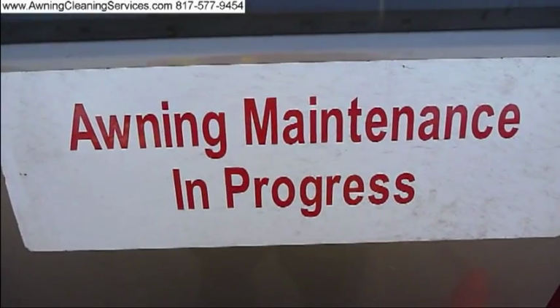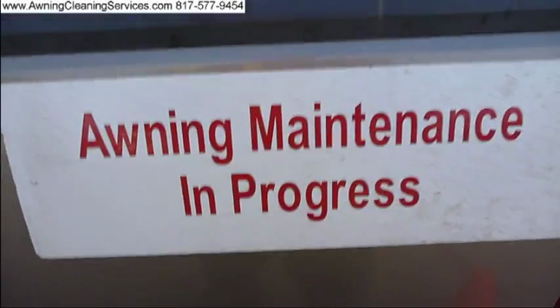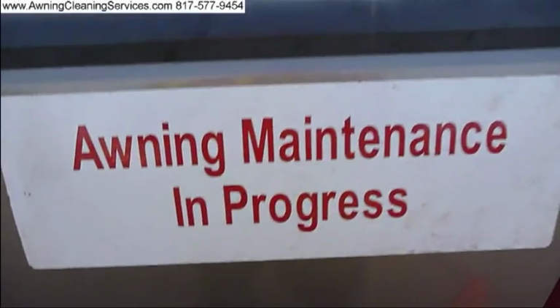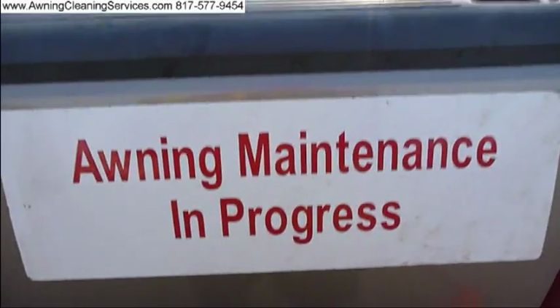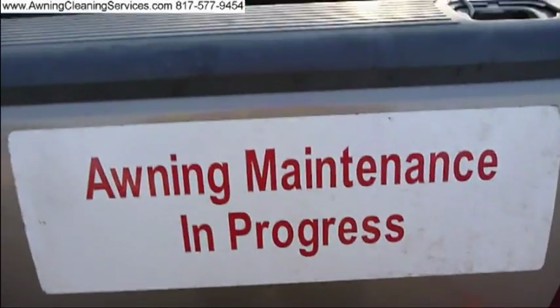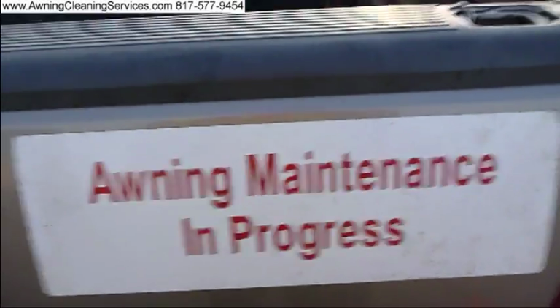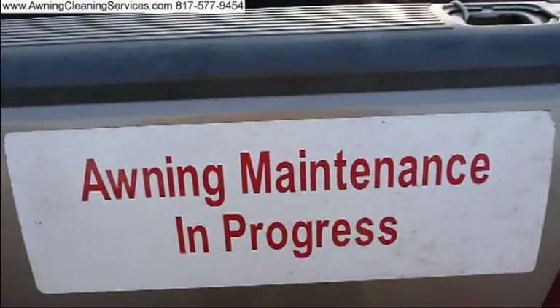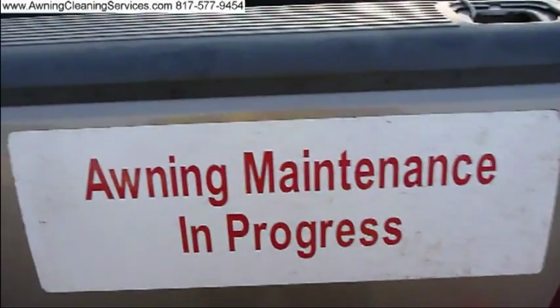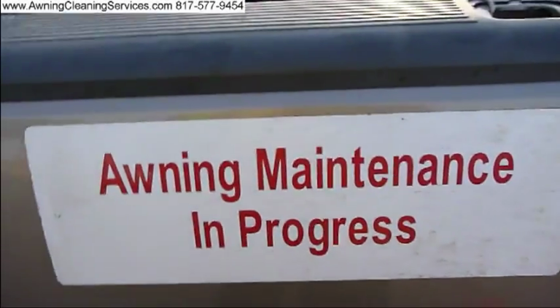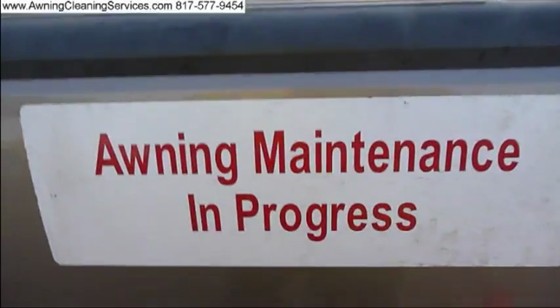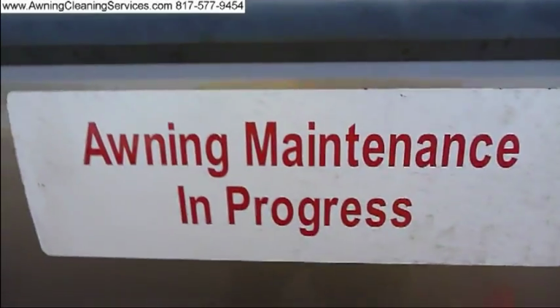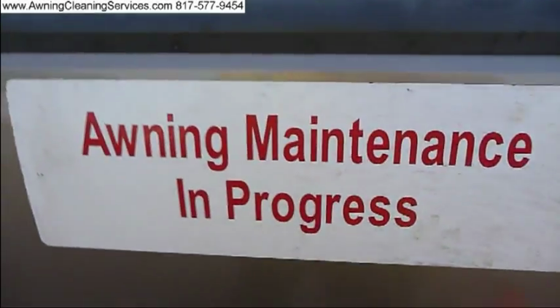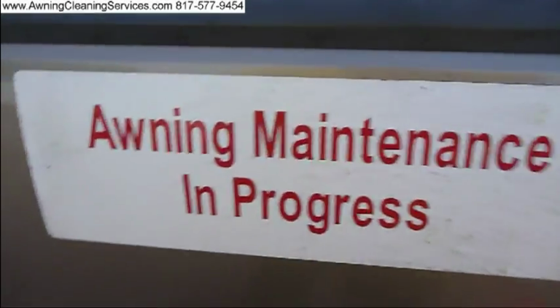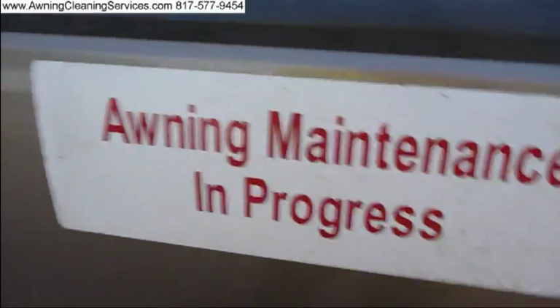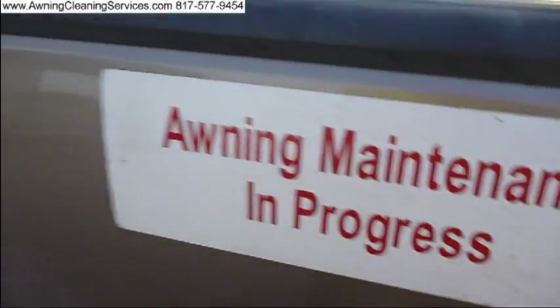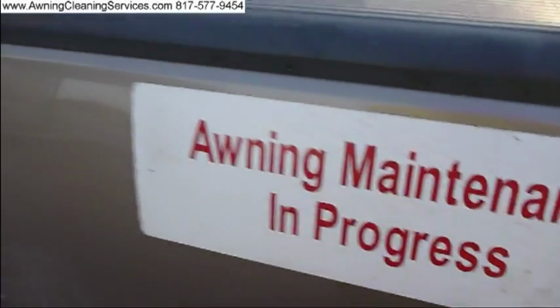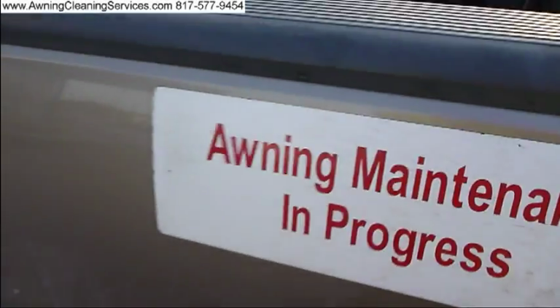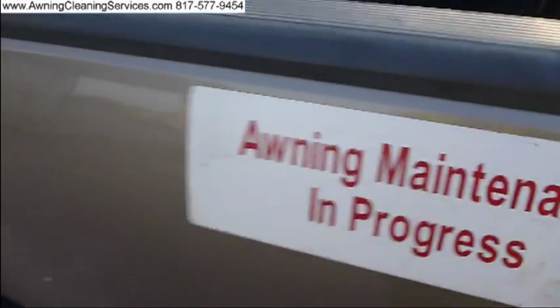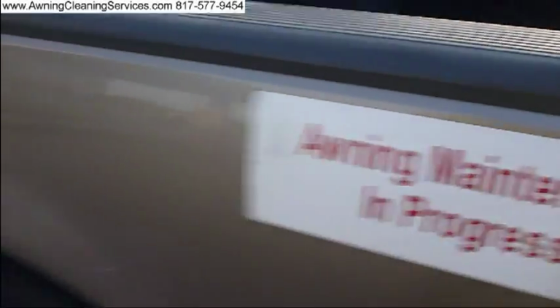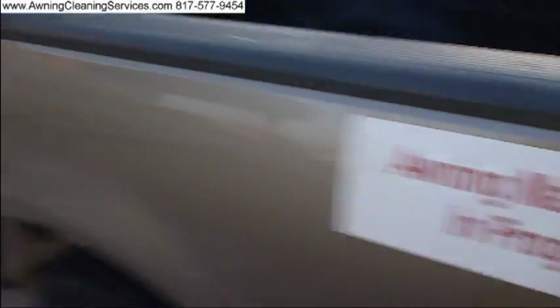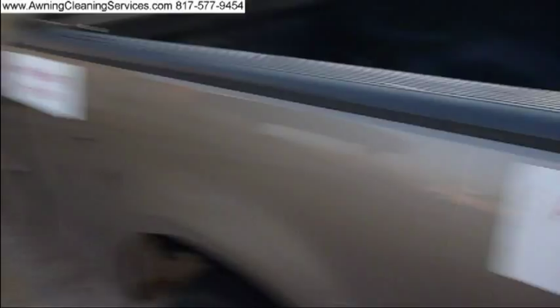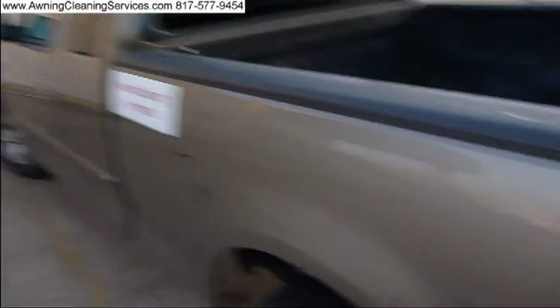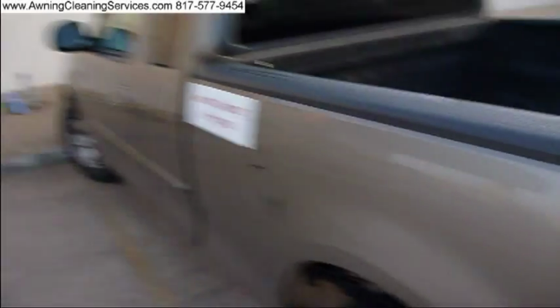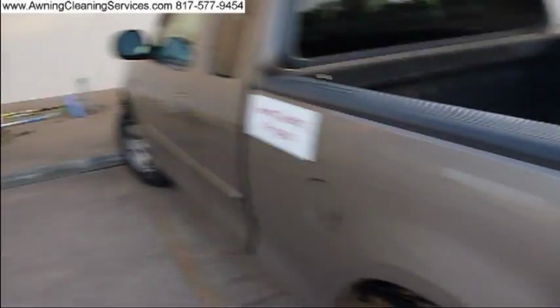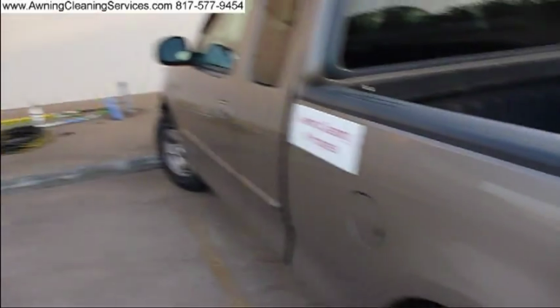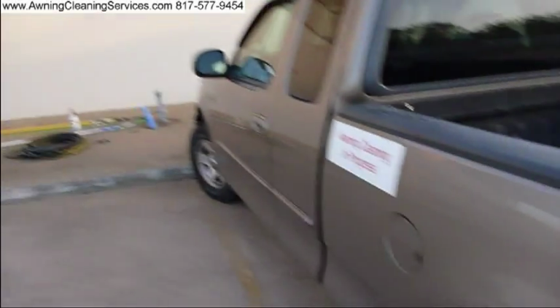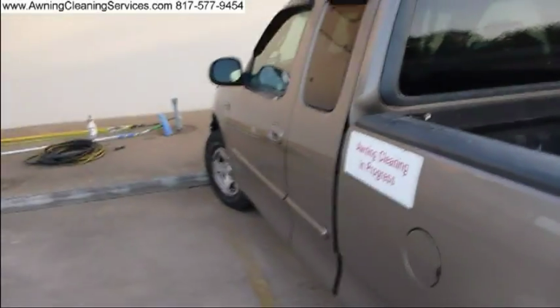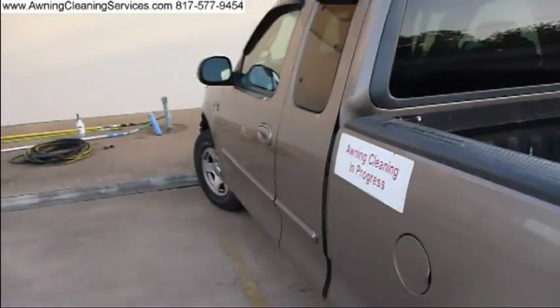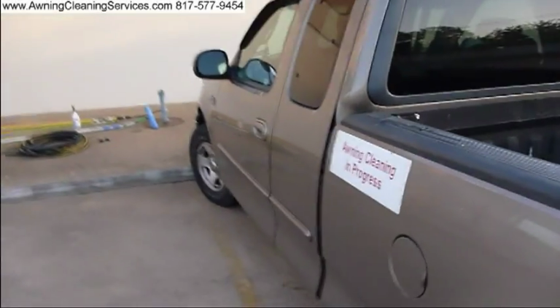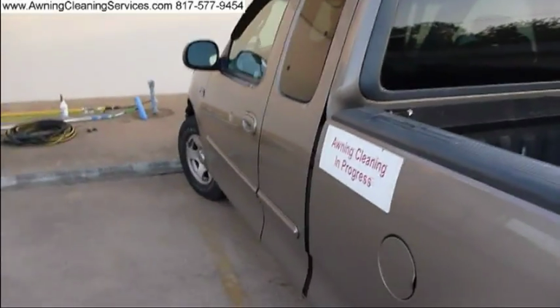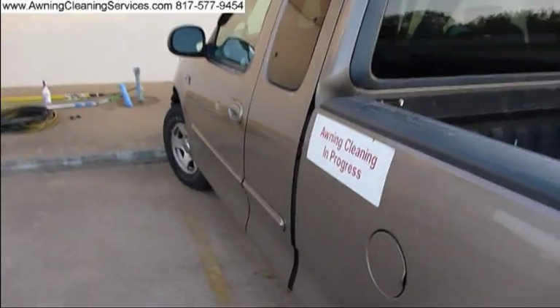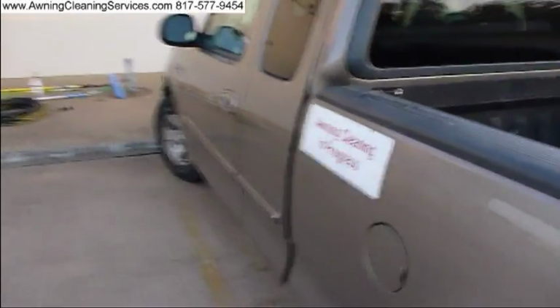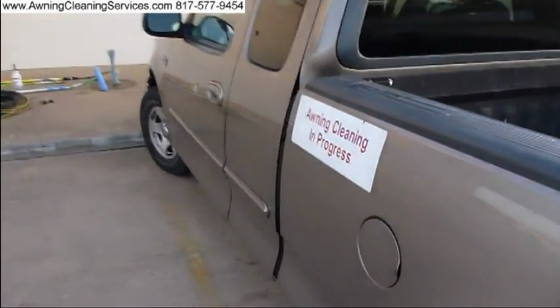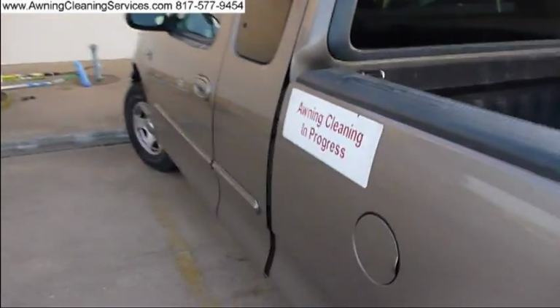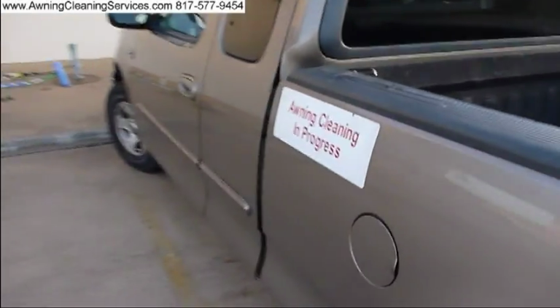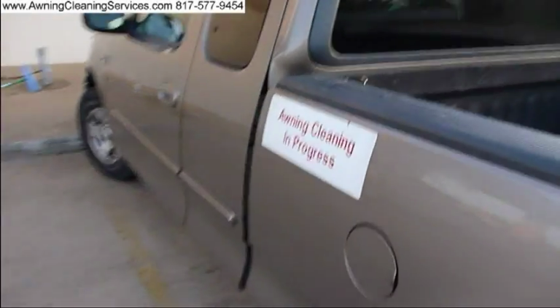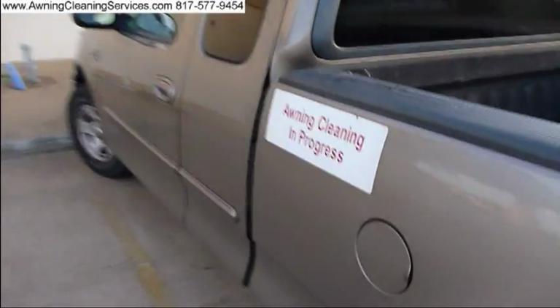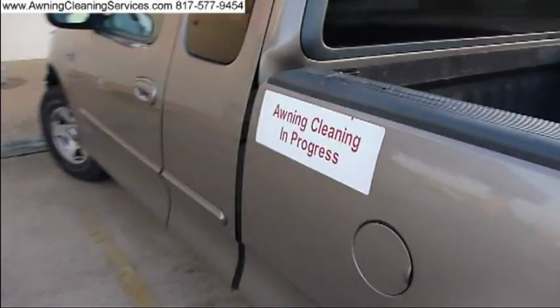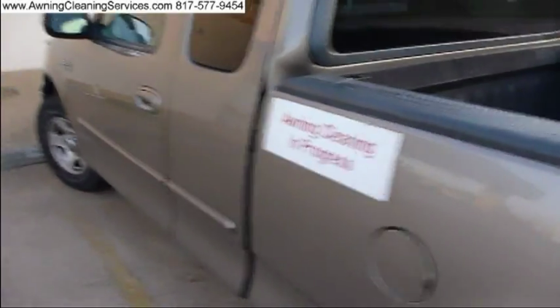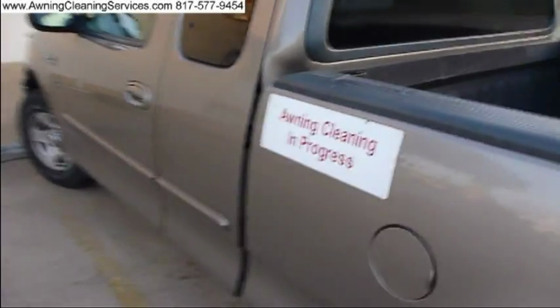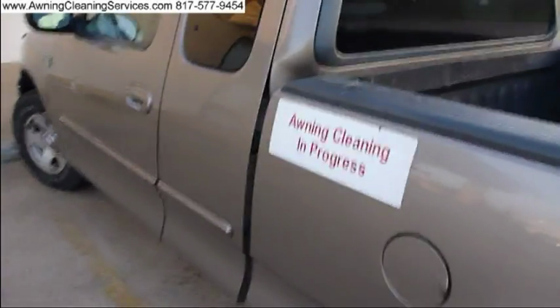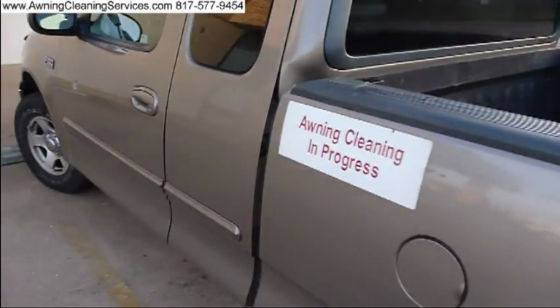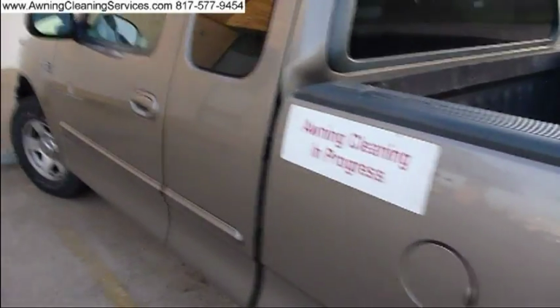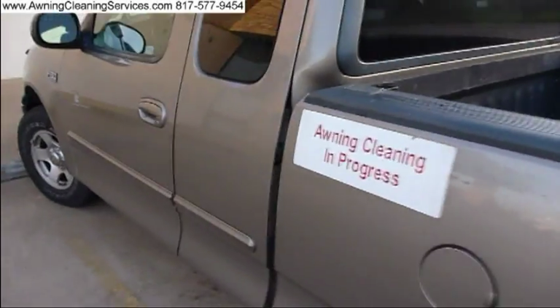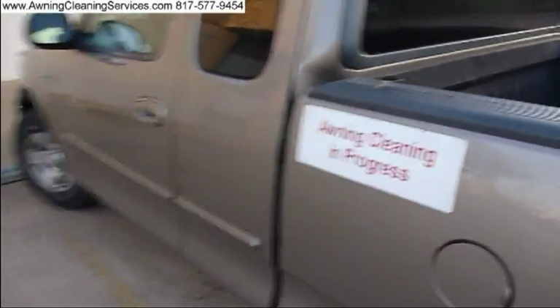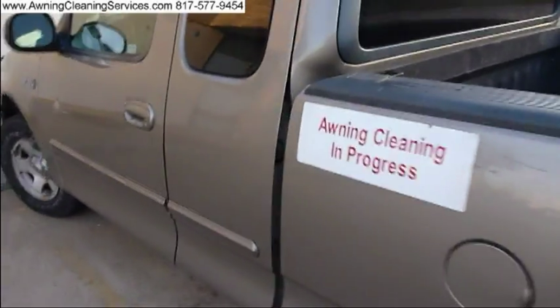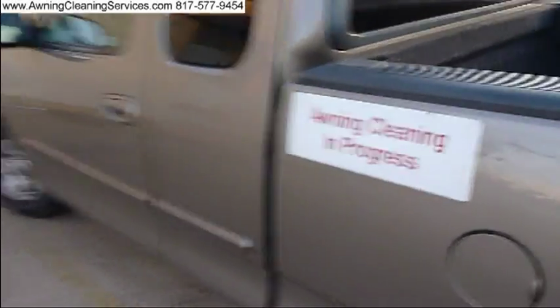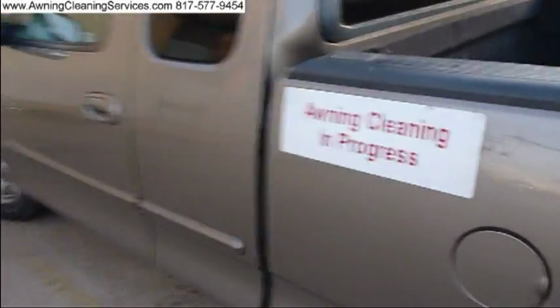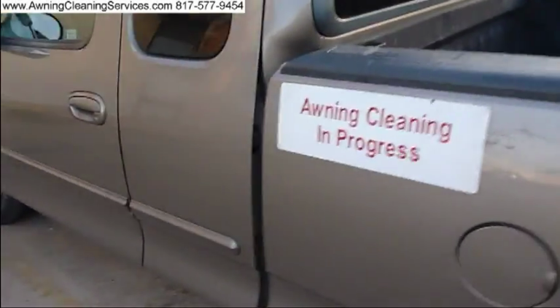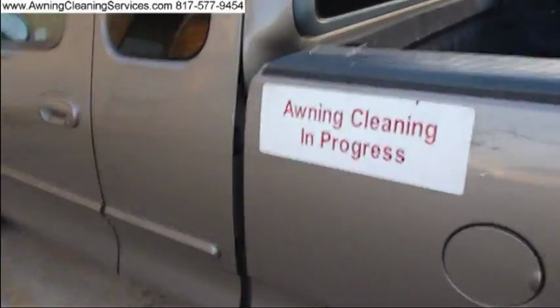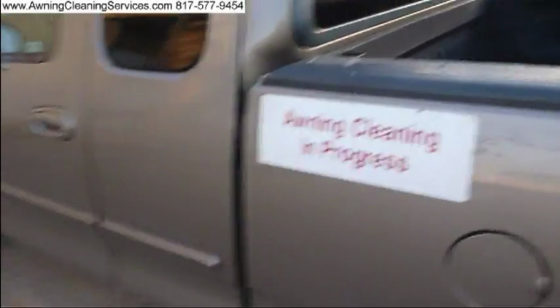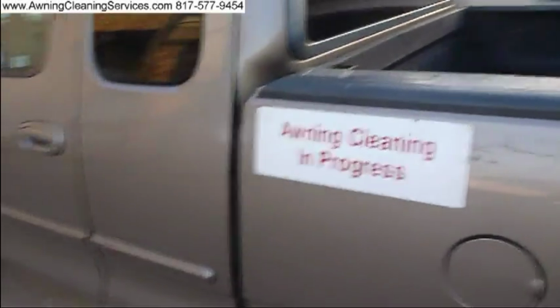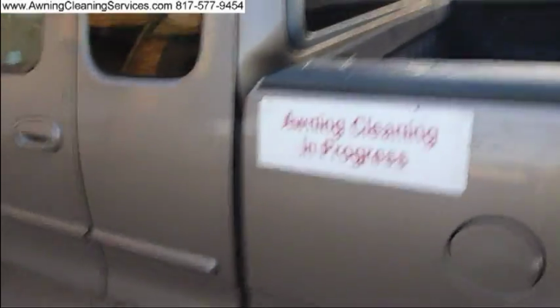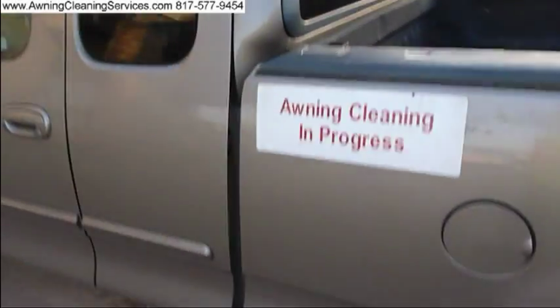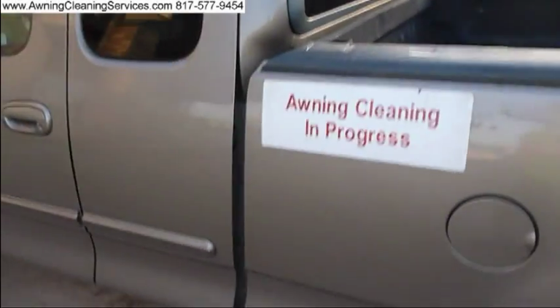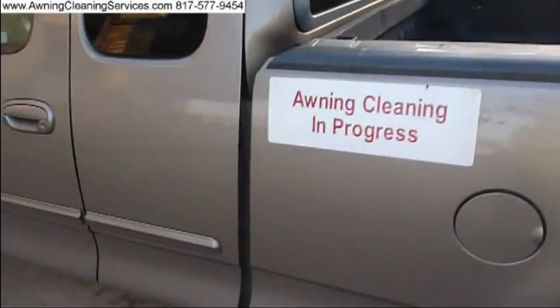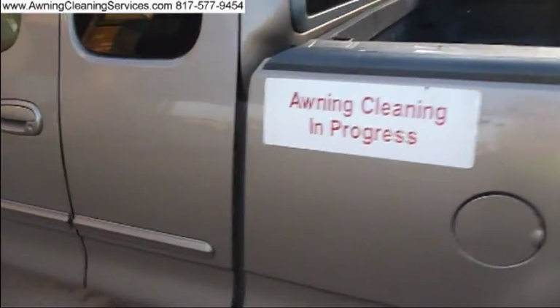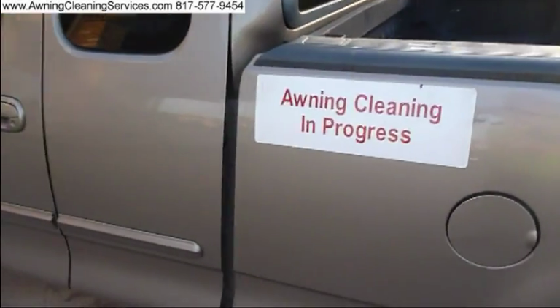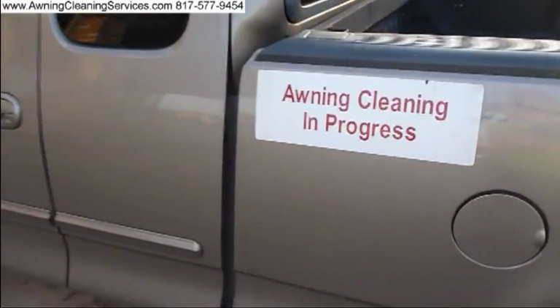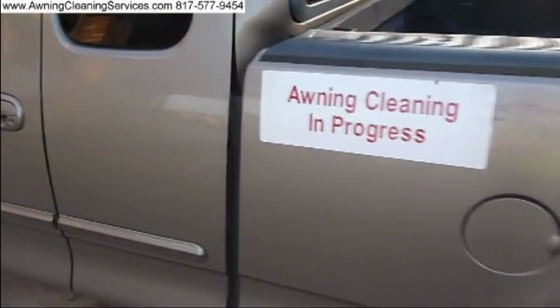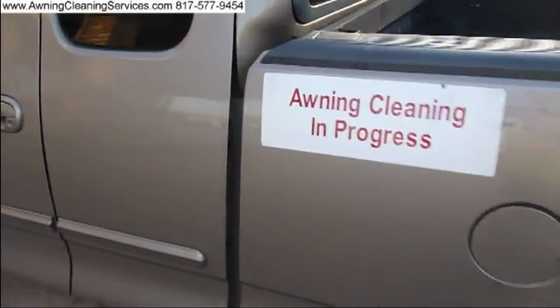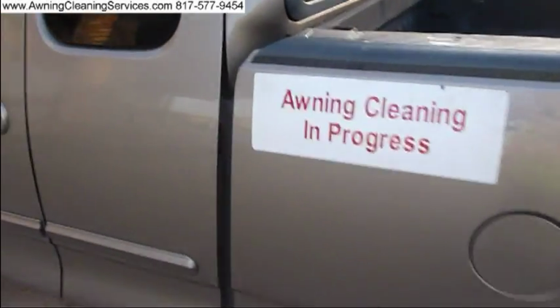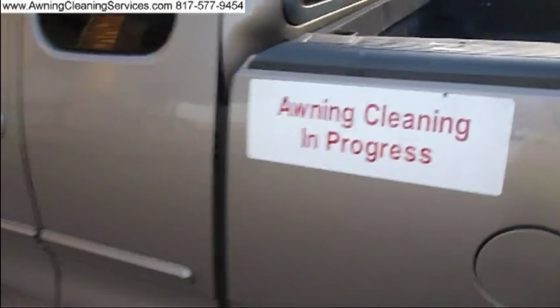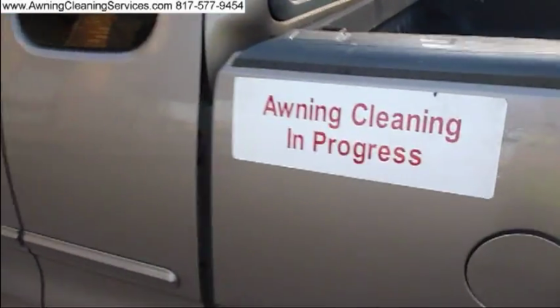Hi there. This is Wayne with Specialized Maintenance Awning Cleaning Service here in the Dallas-Fort Worth Metroplex.